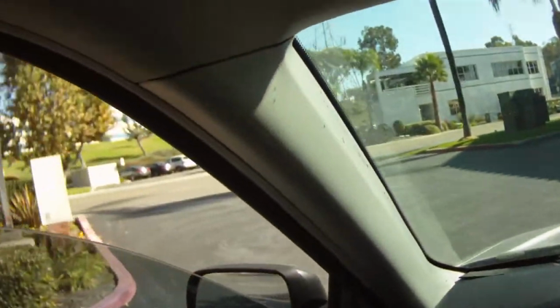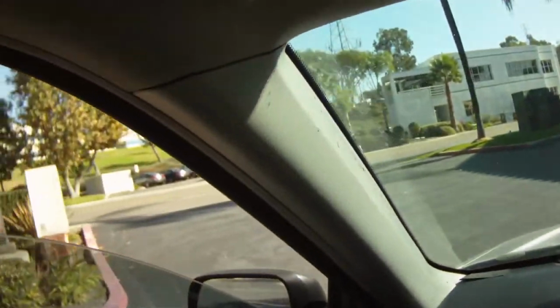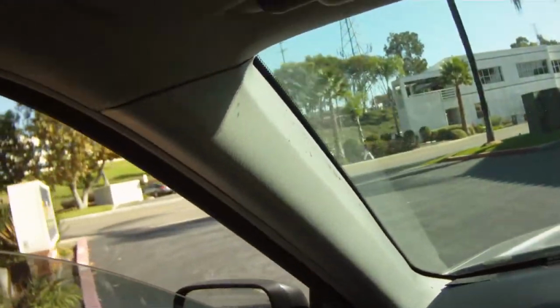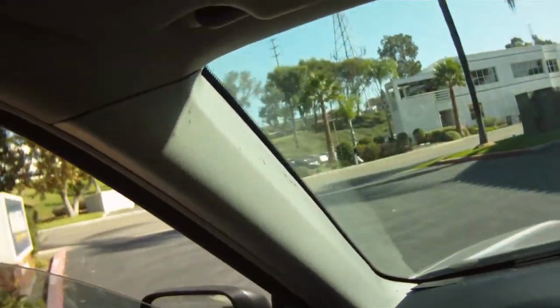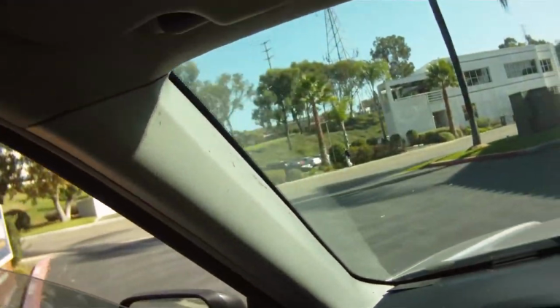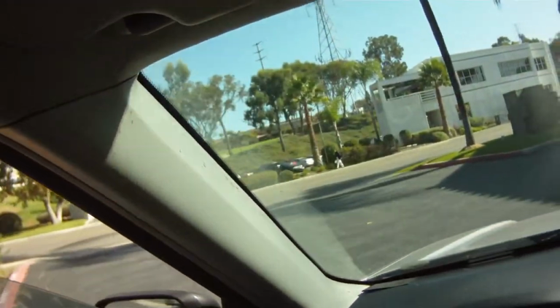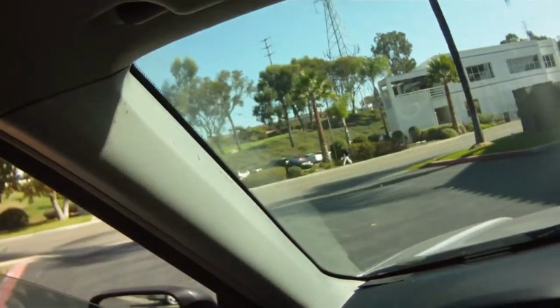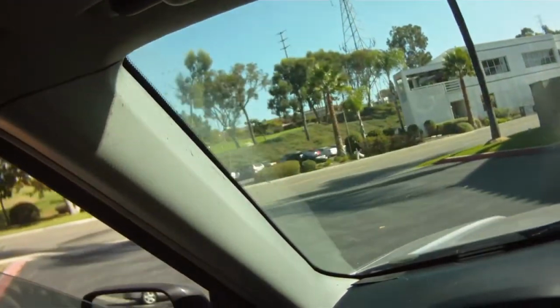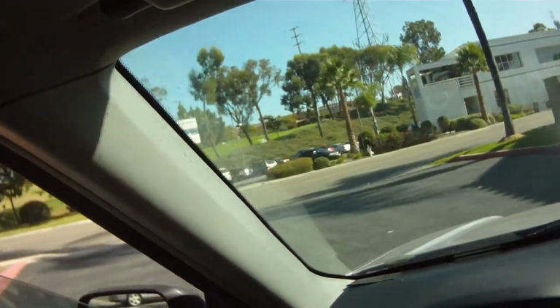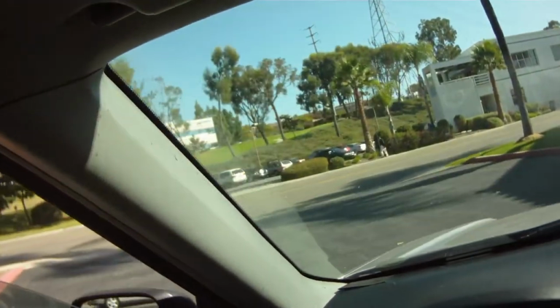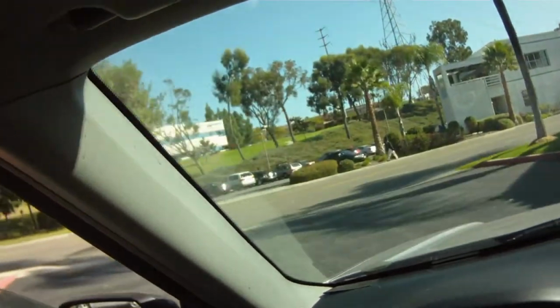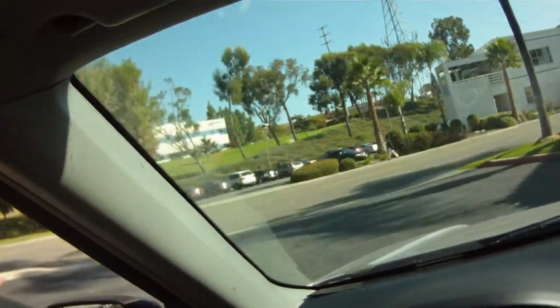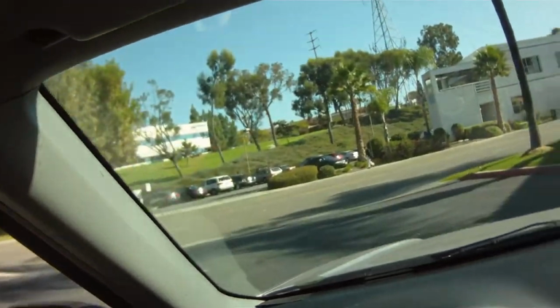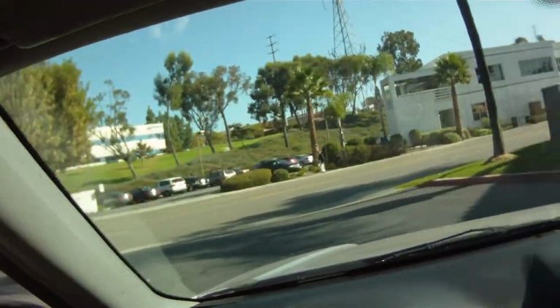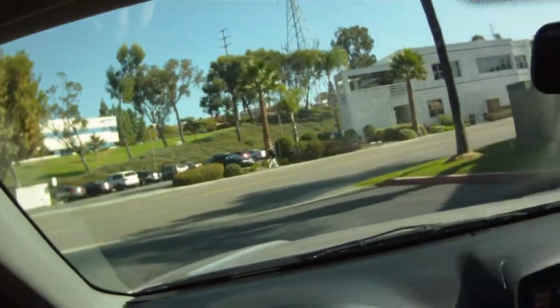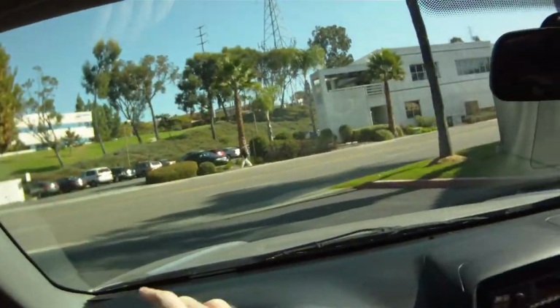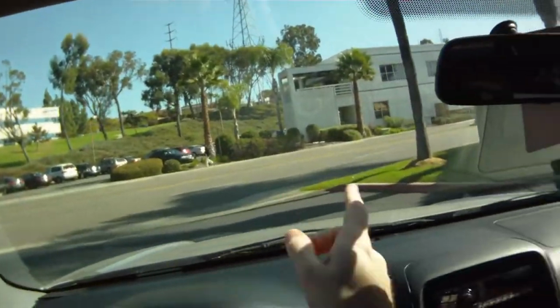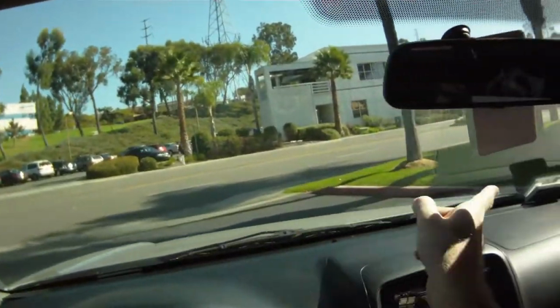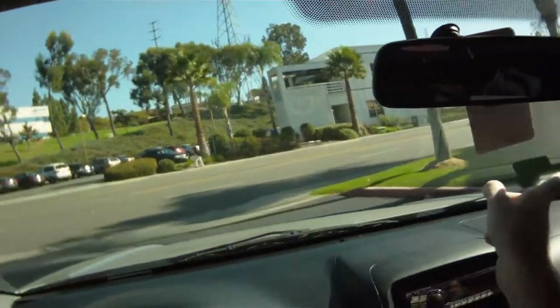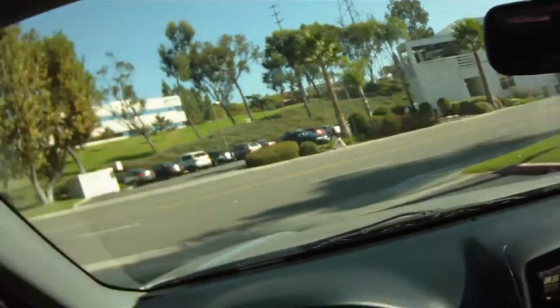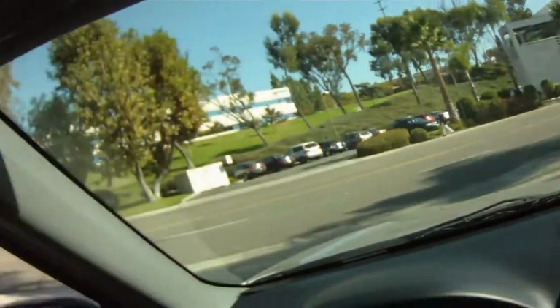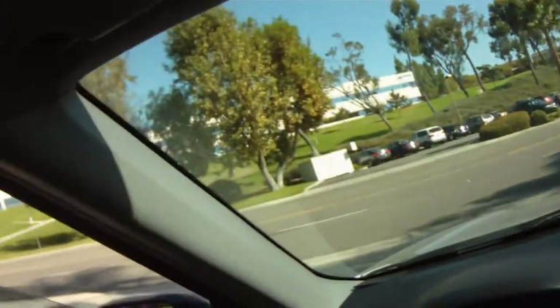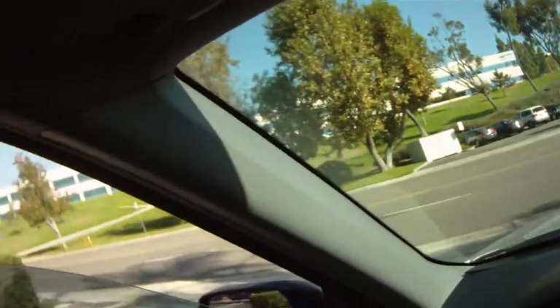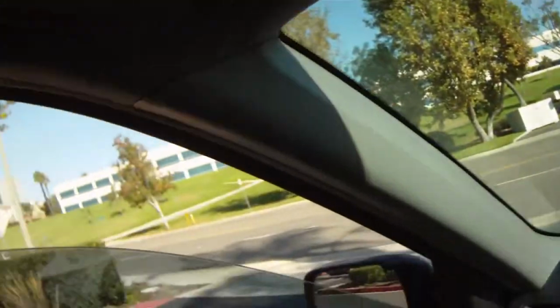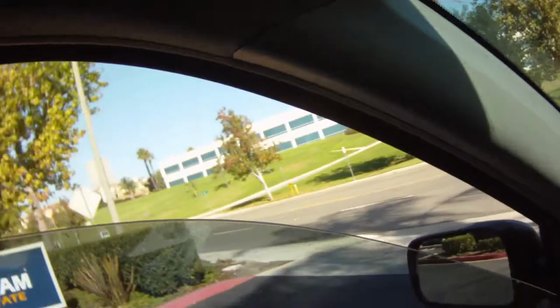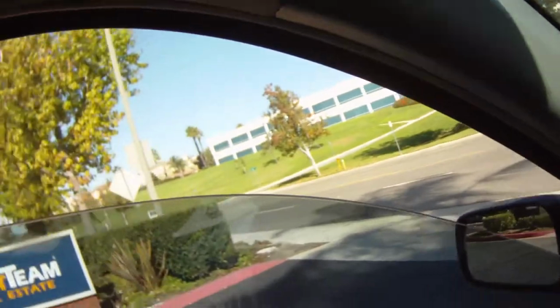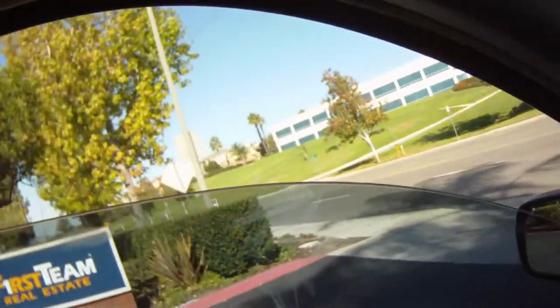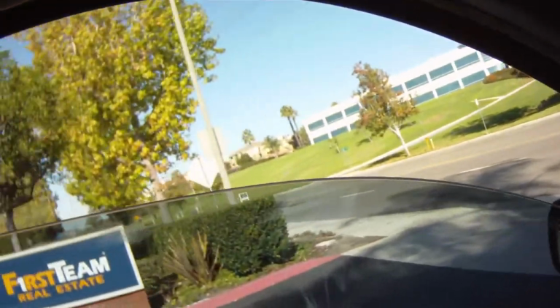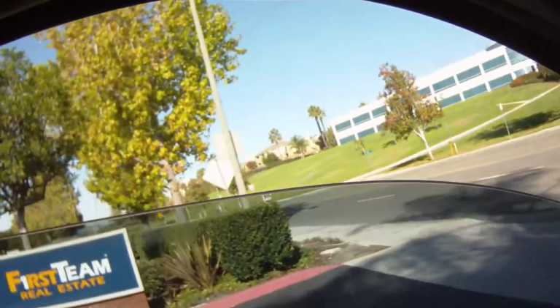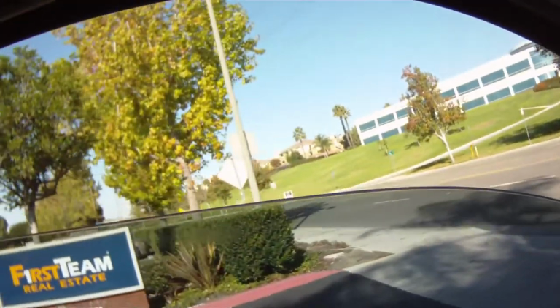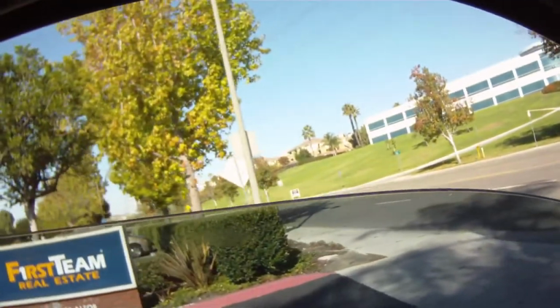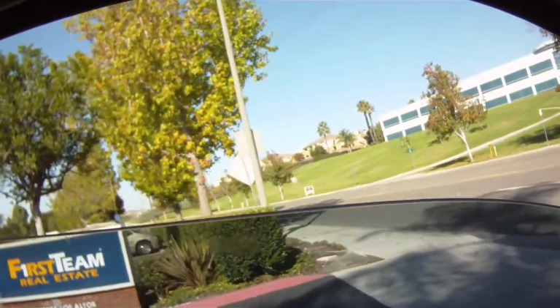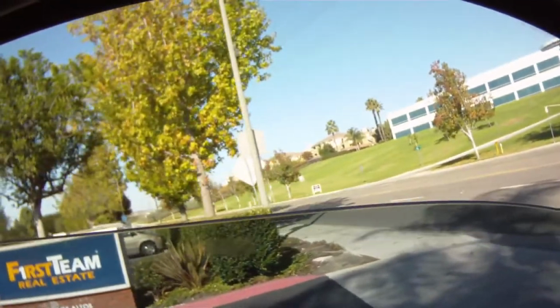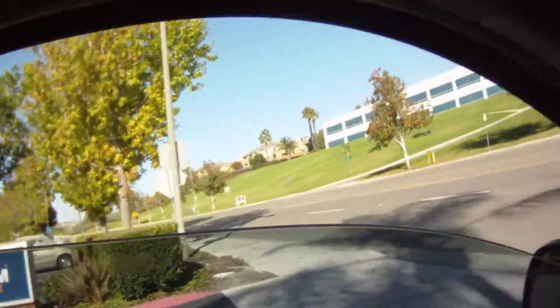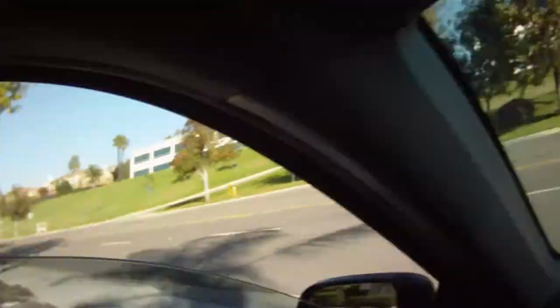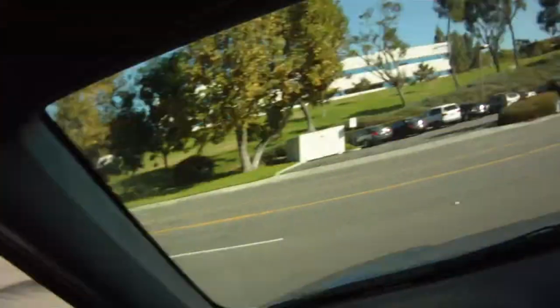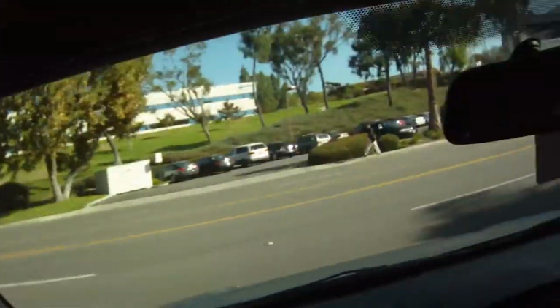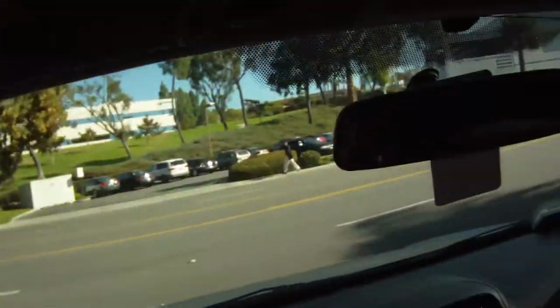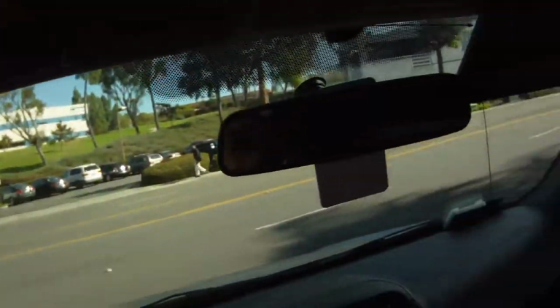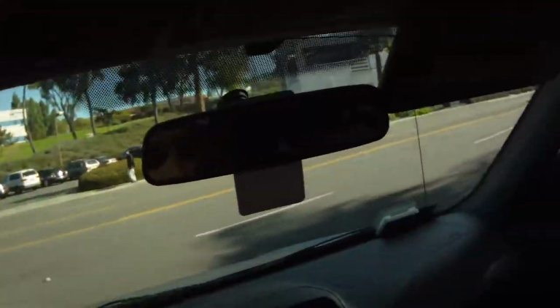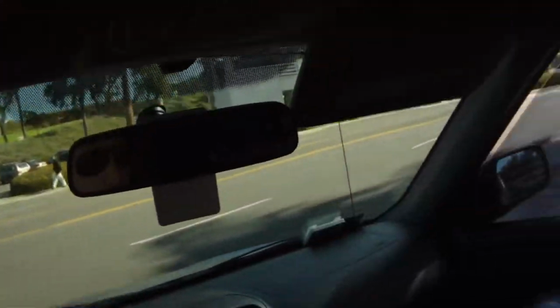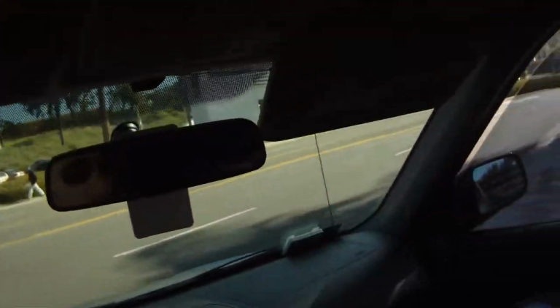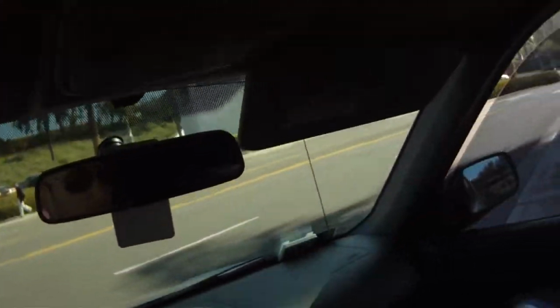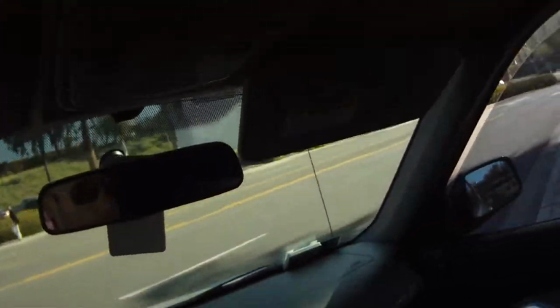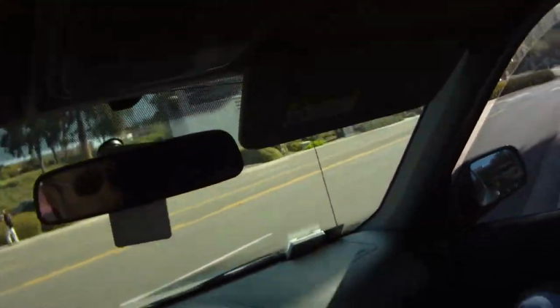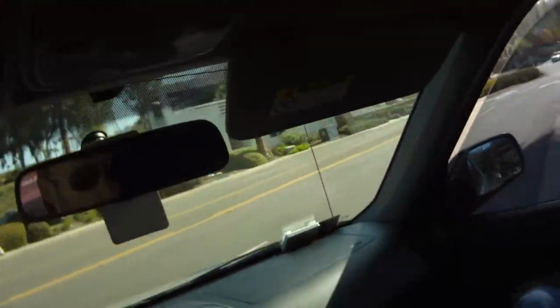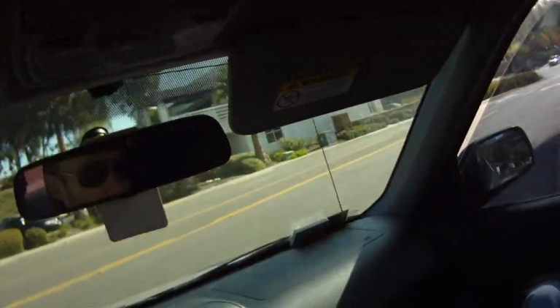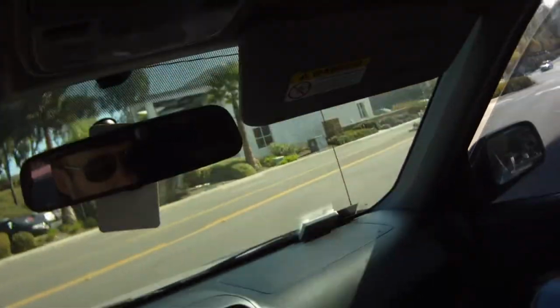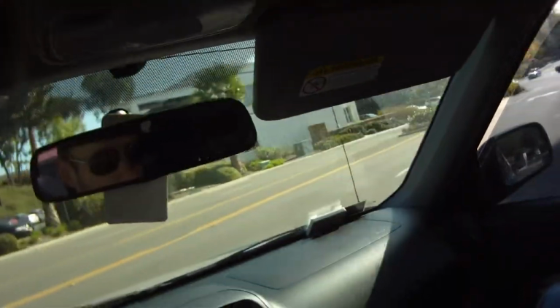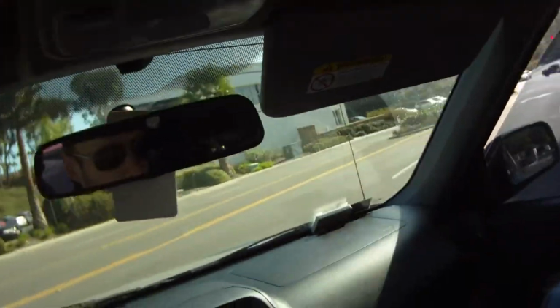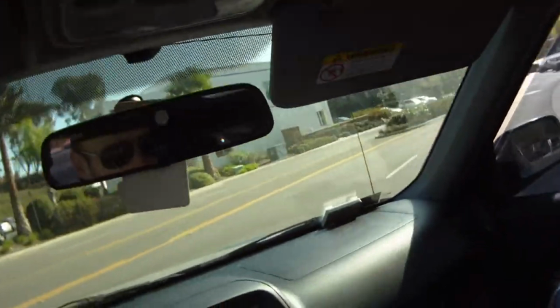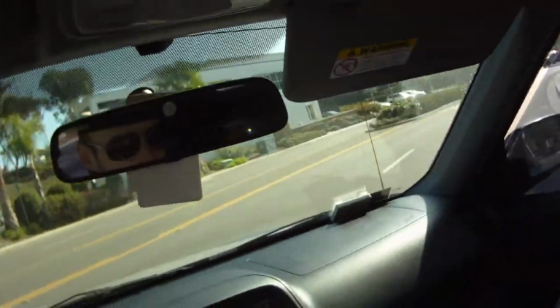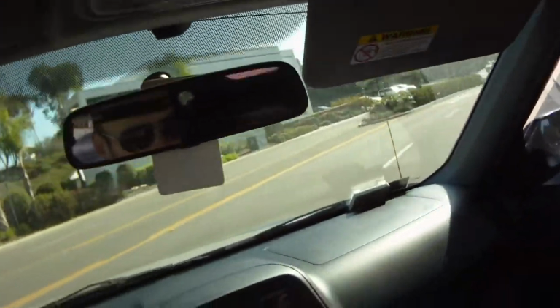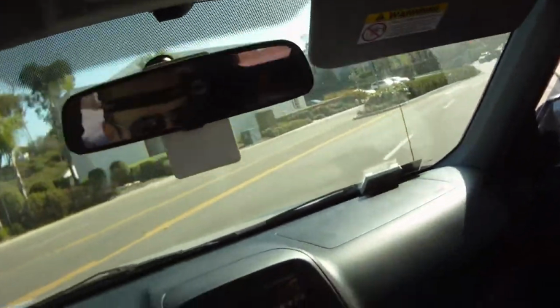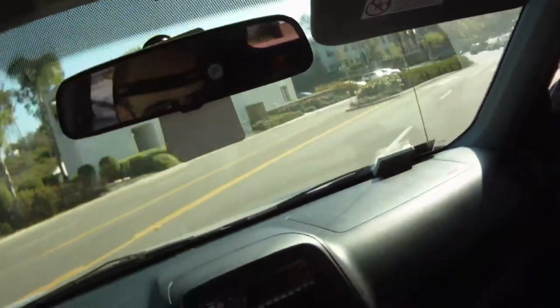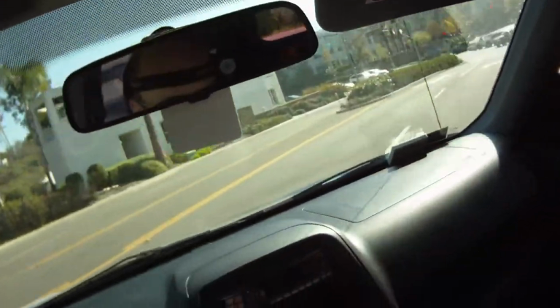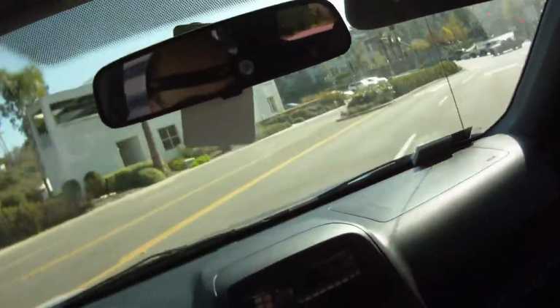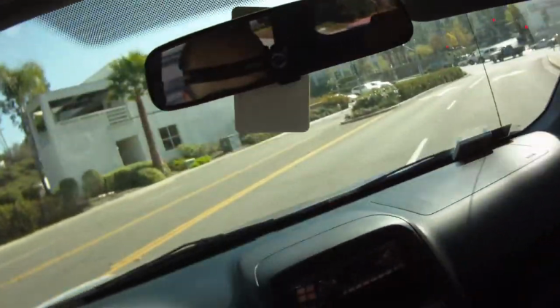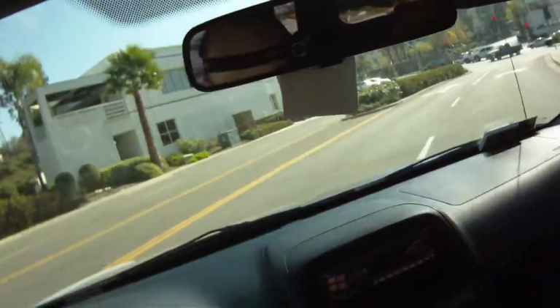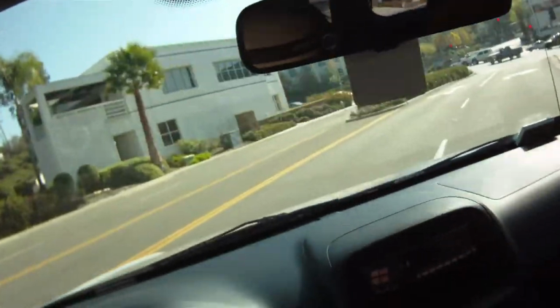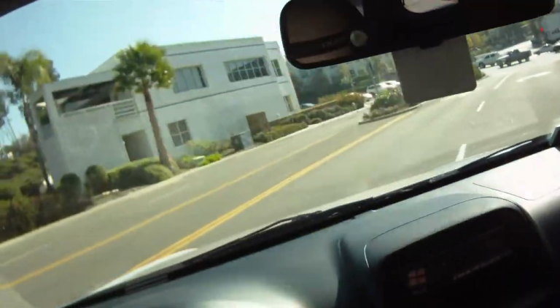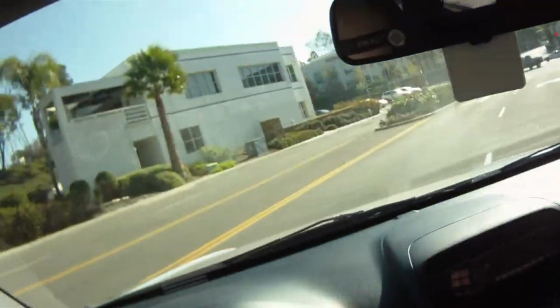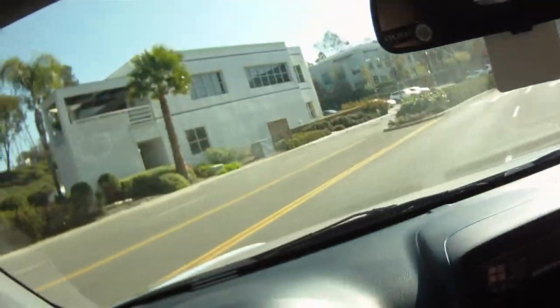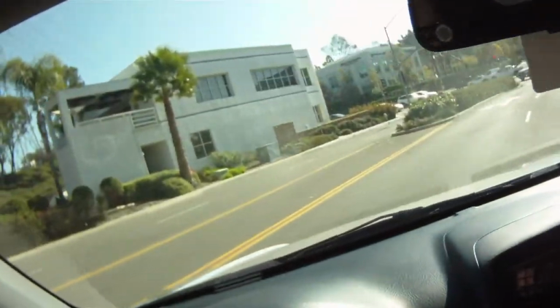So we have to go more up the hill? No, it's right across the street. Oh, over here. Yeah.